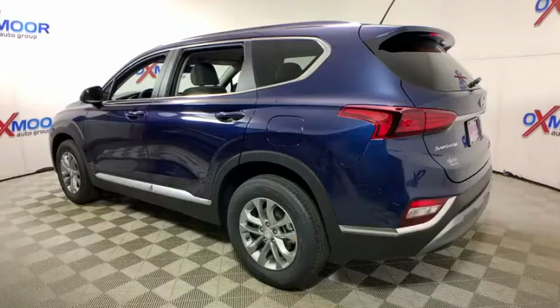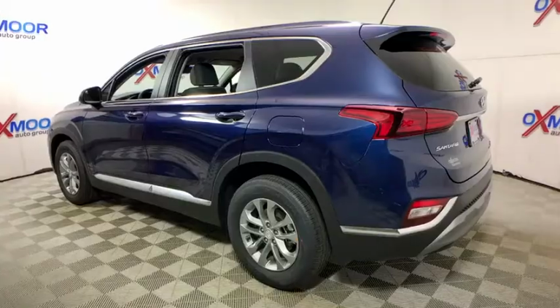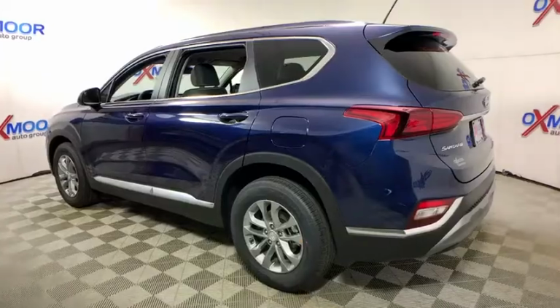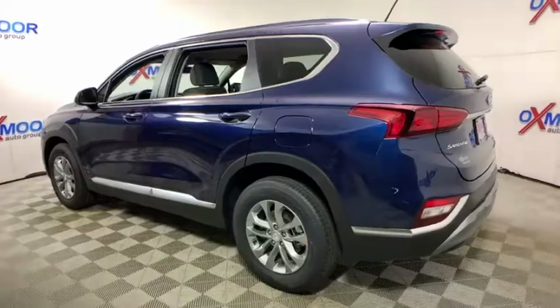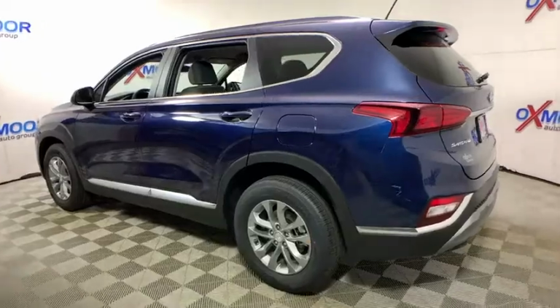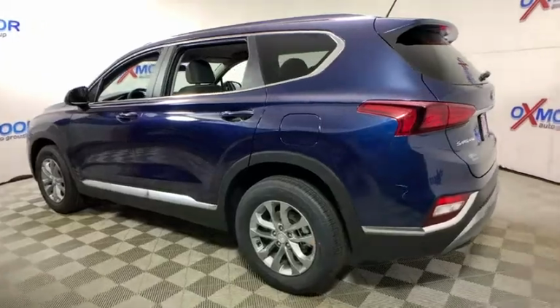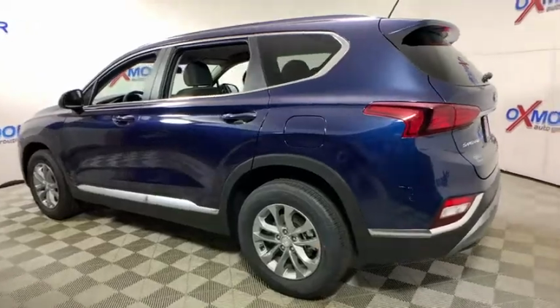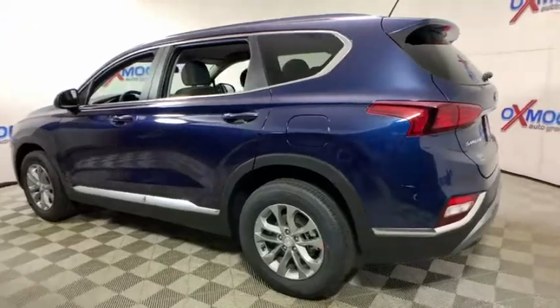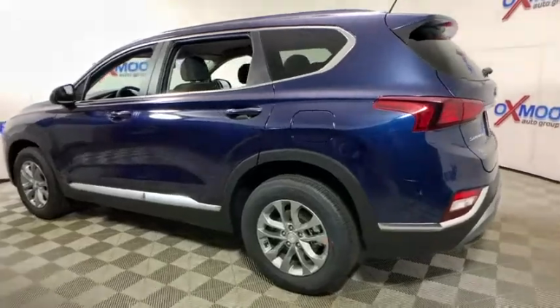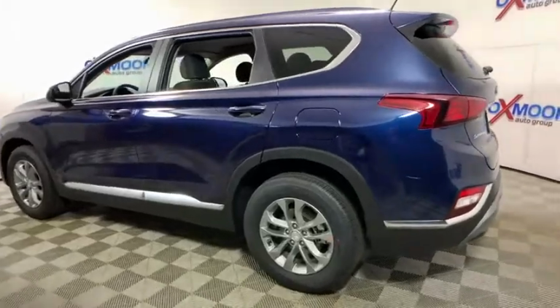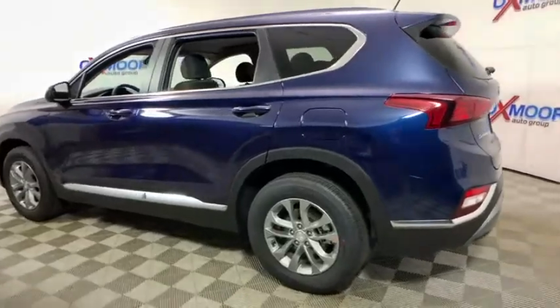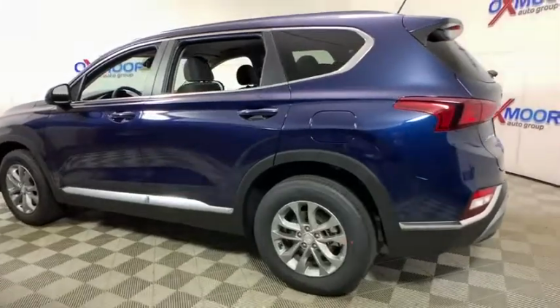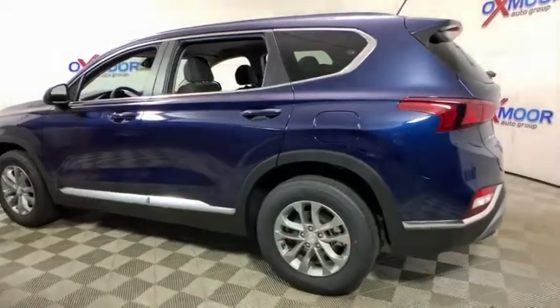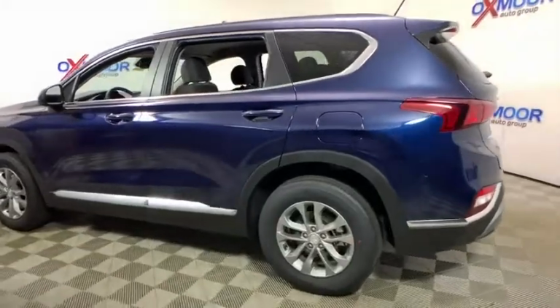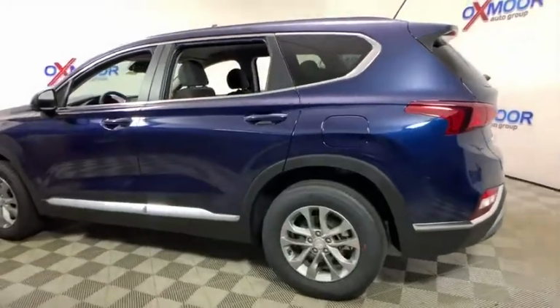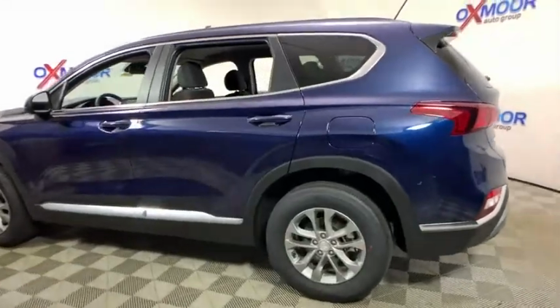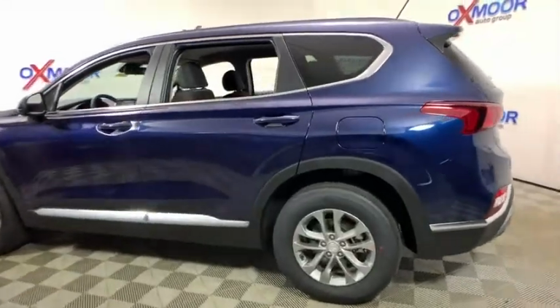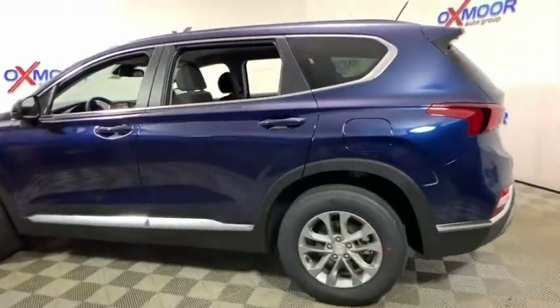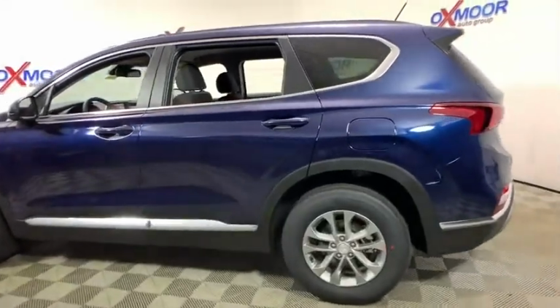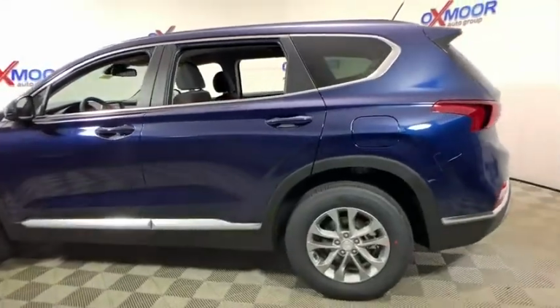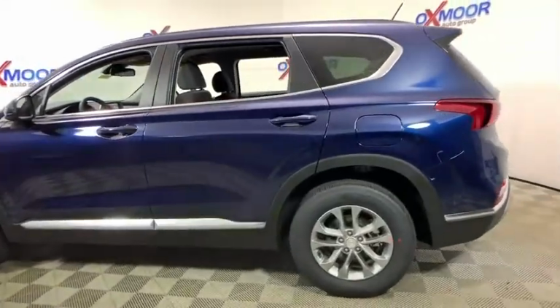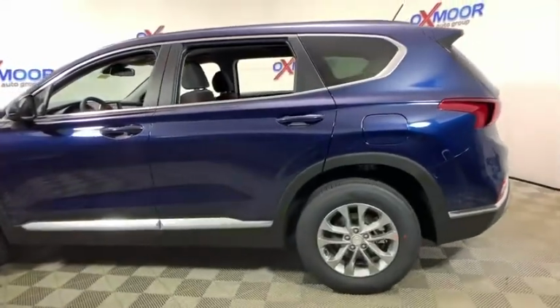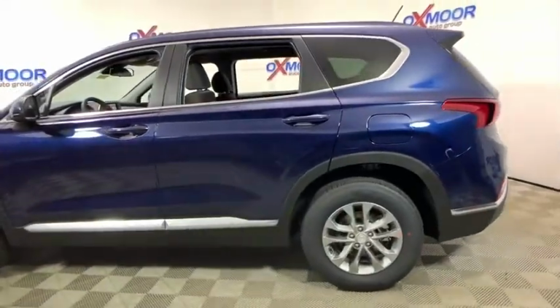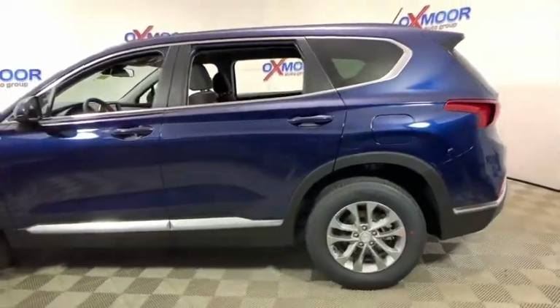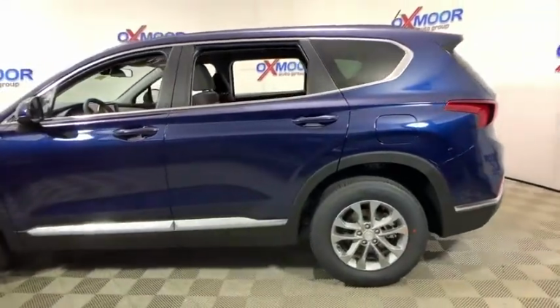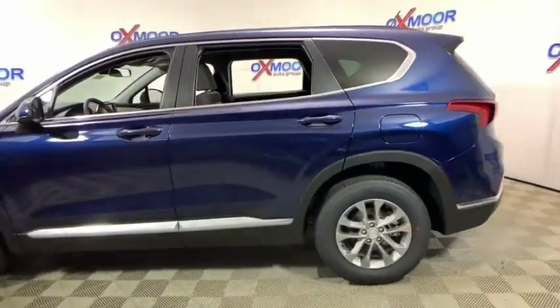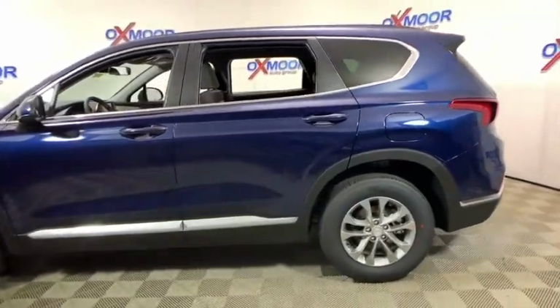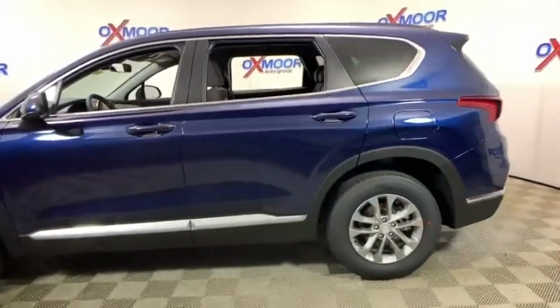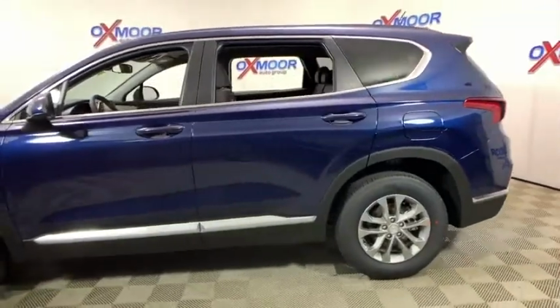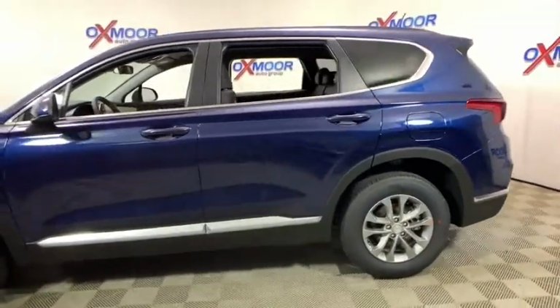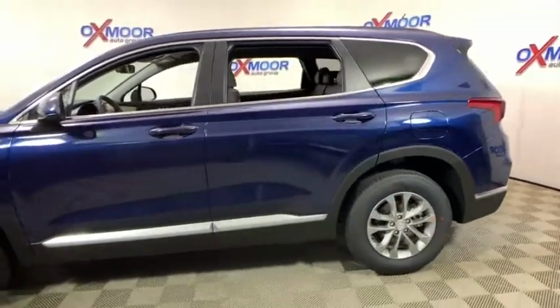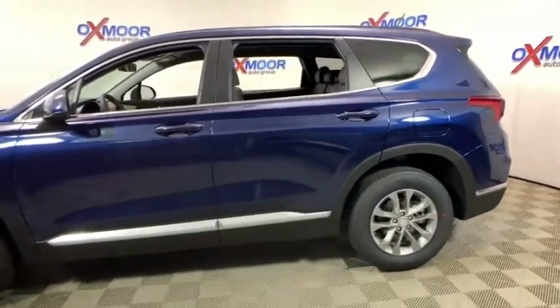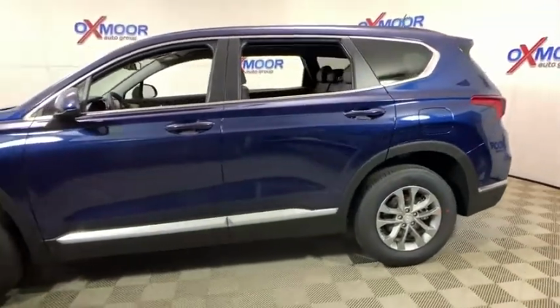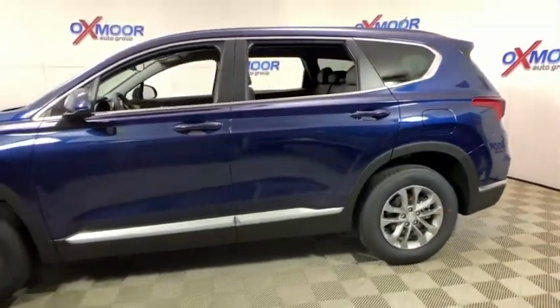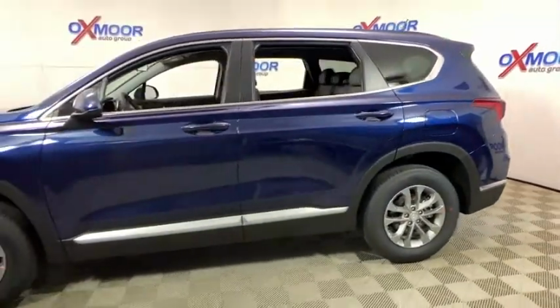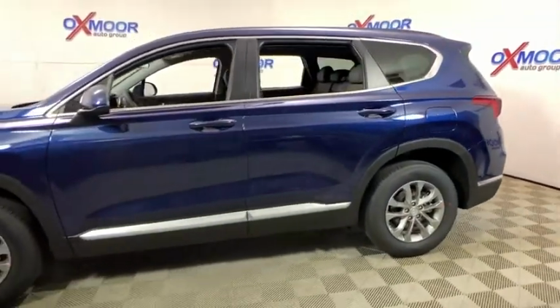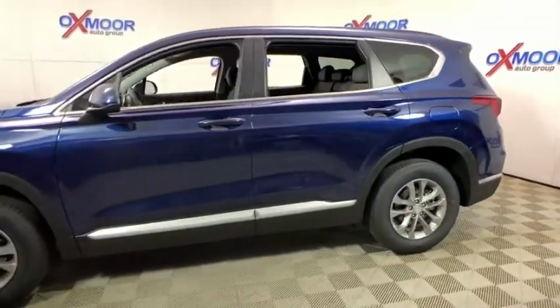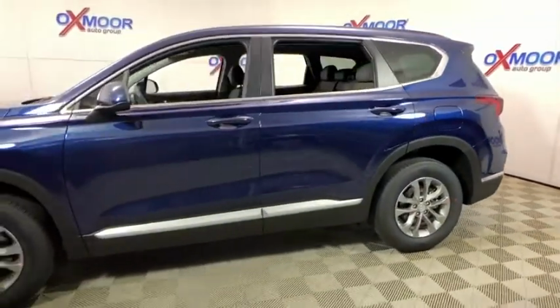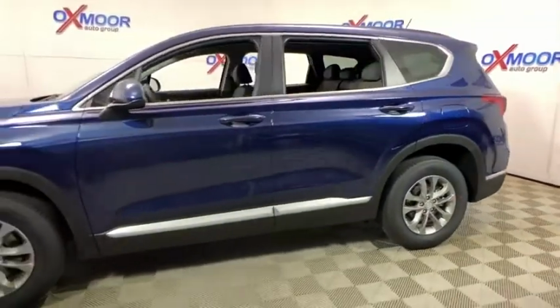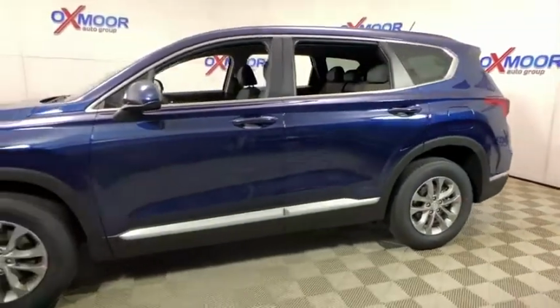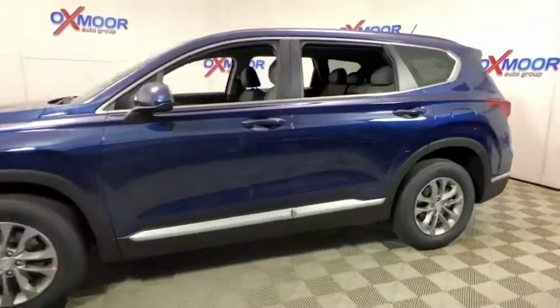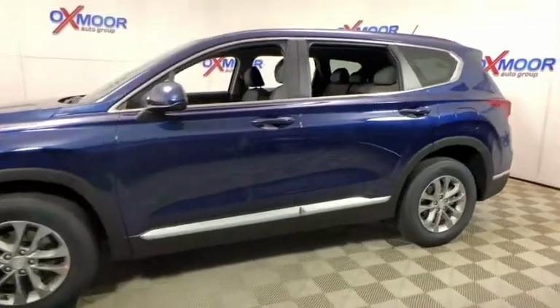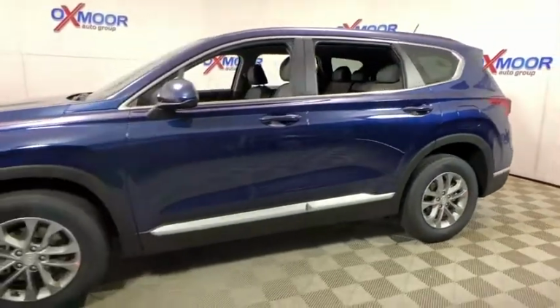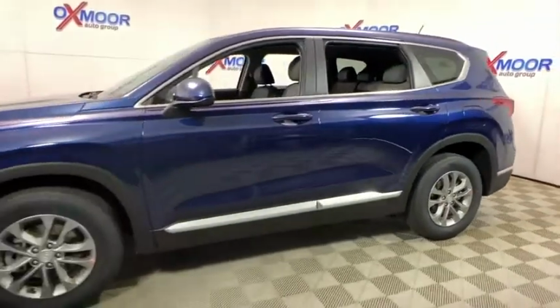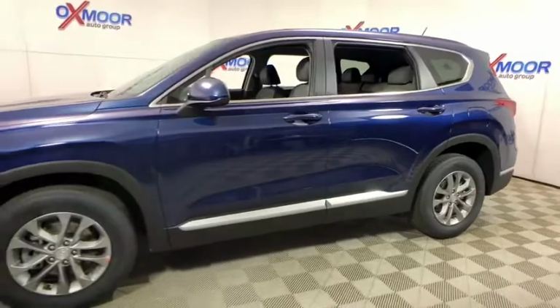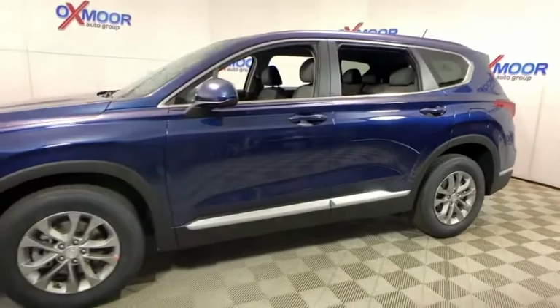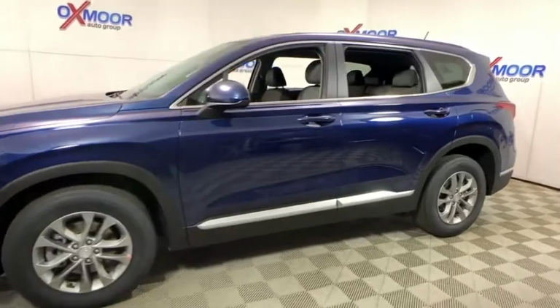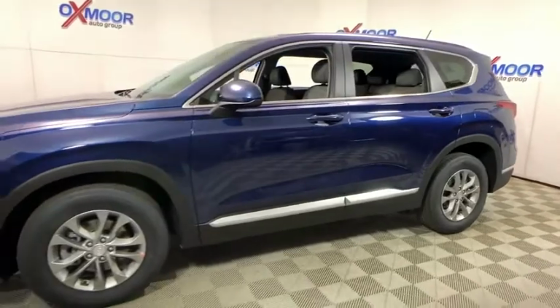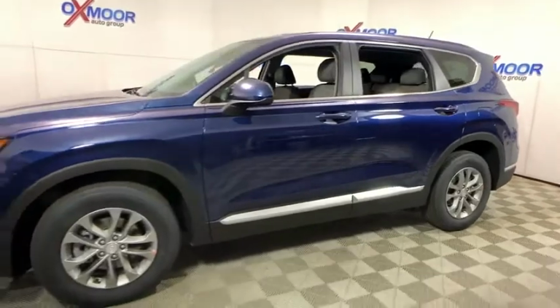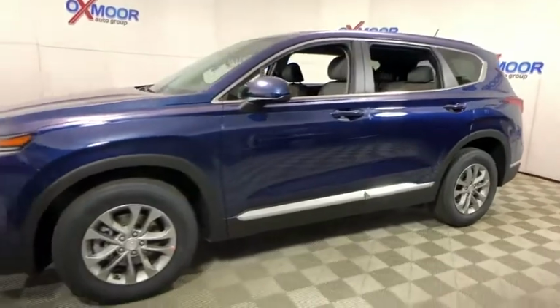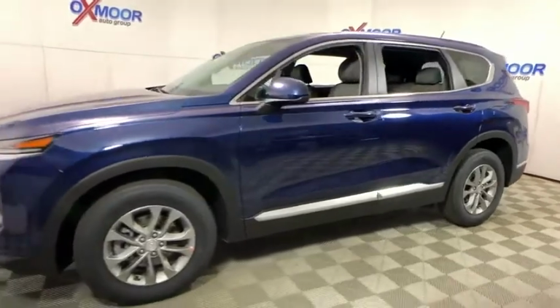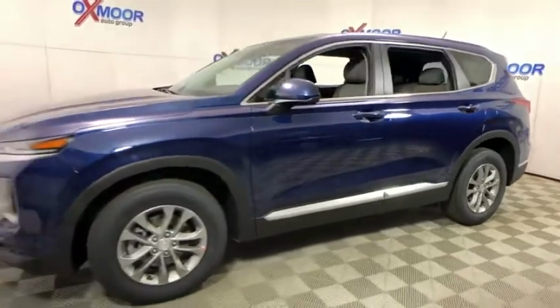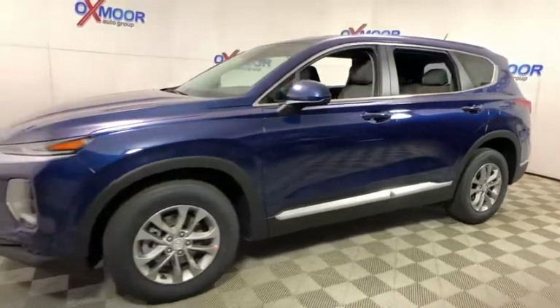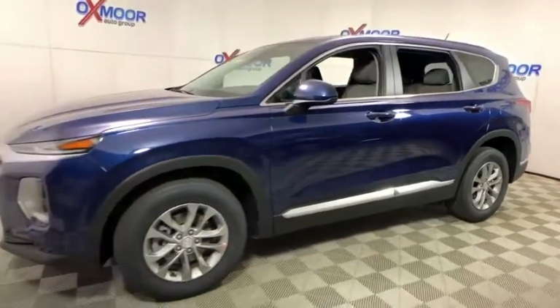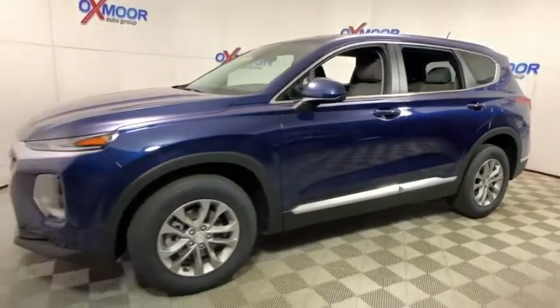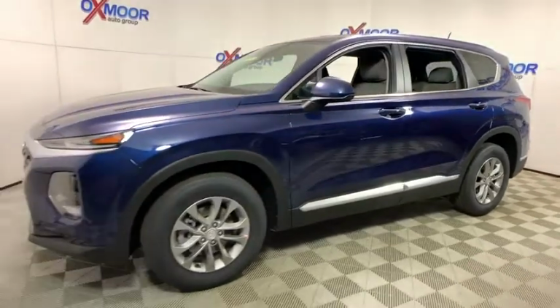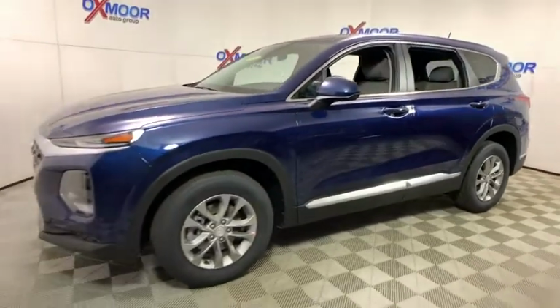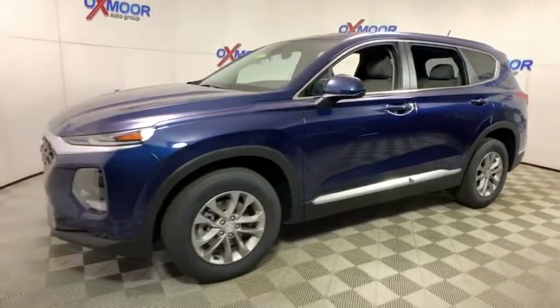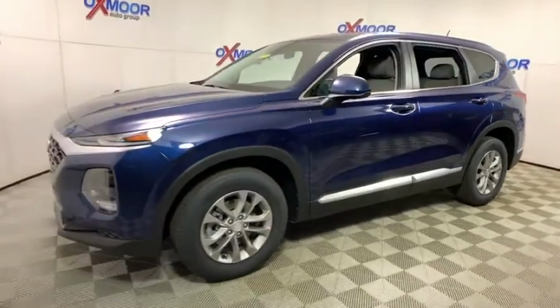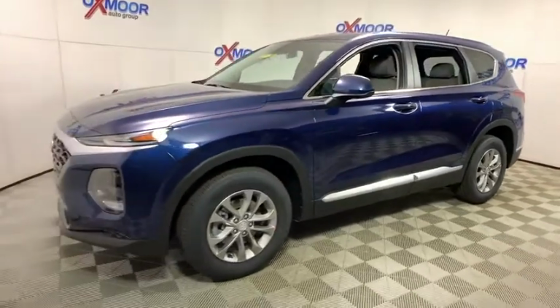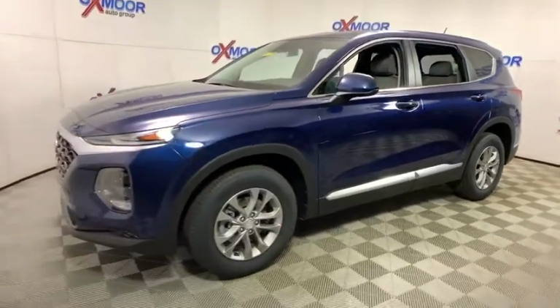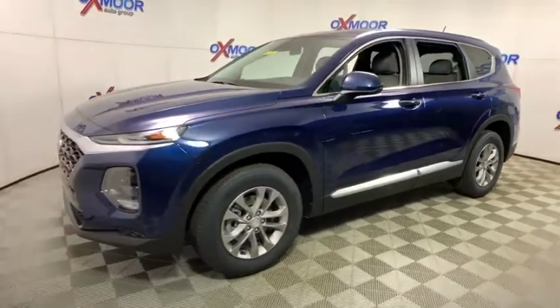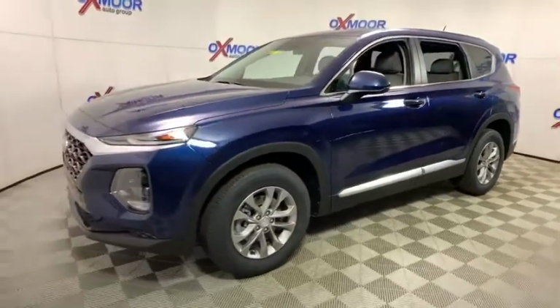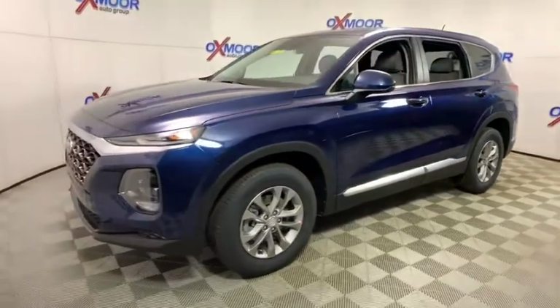2019 Hyundai Santa Fe. Style. Quality. Performance. Value. Need we say more?